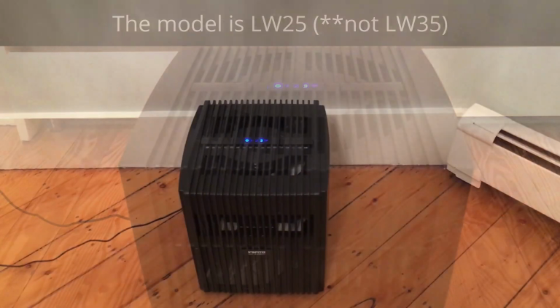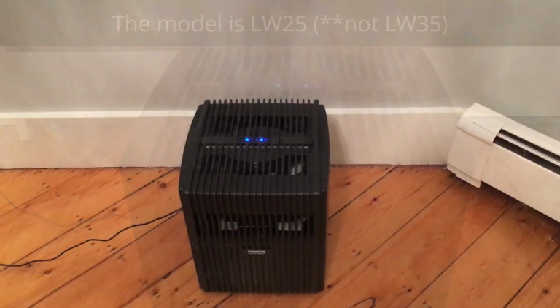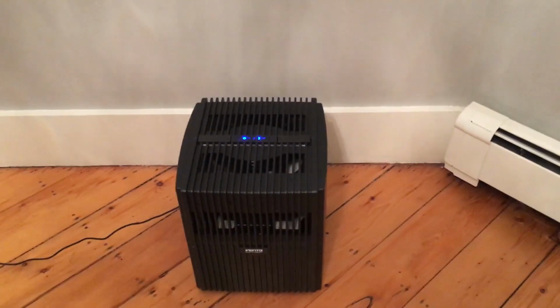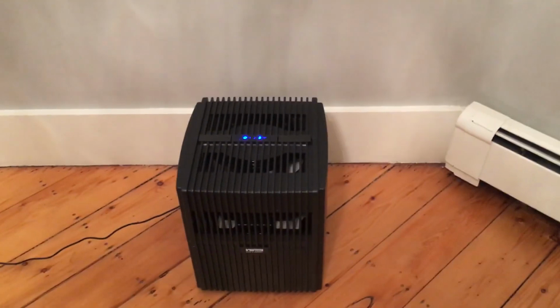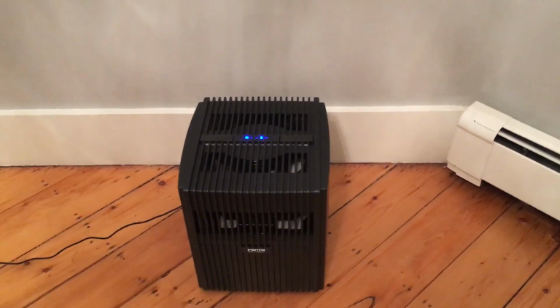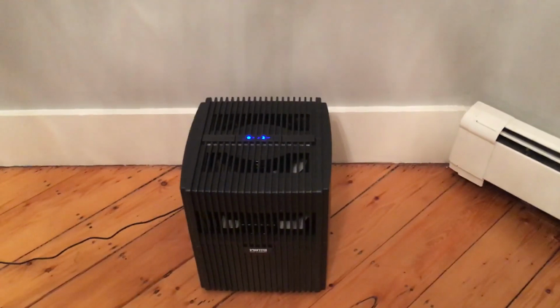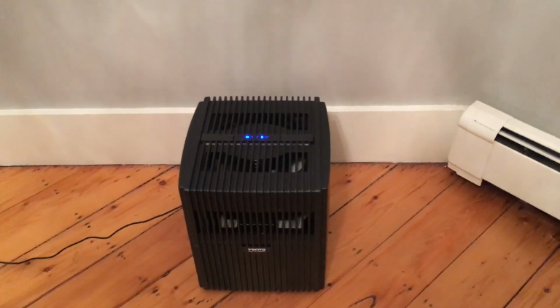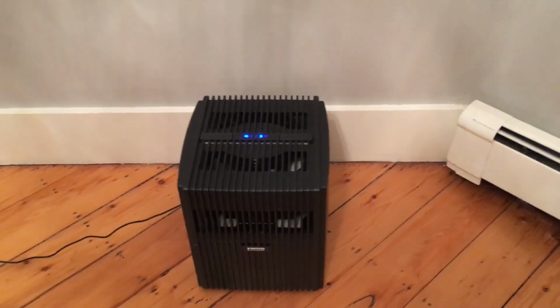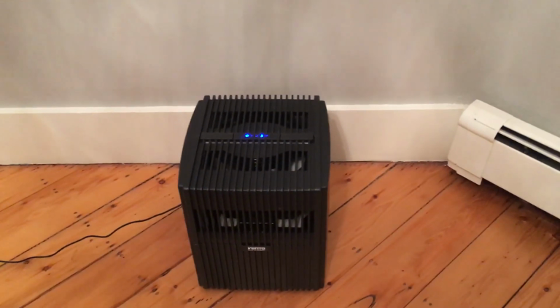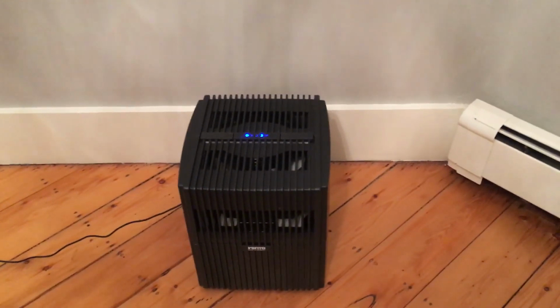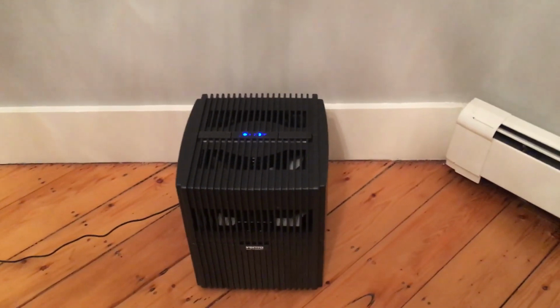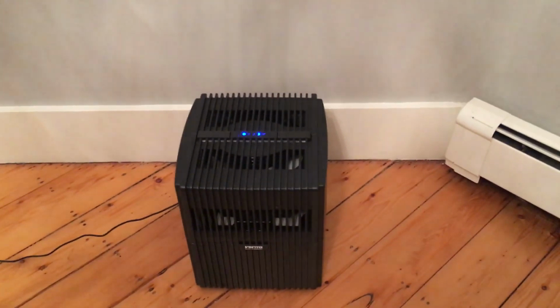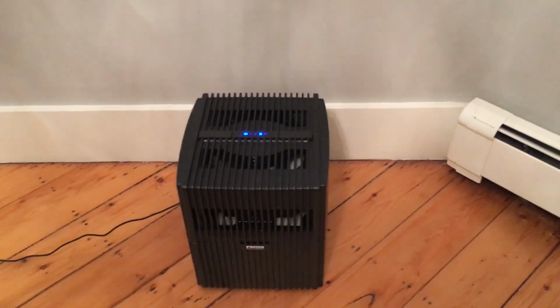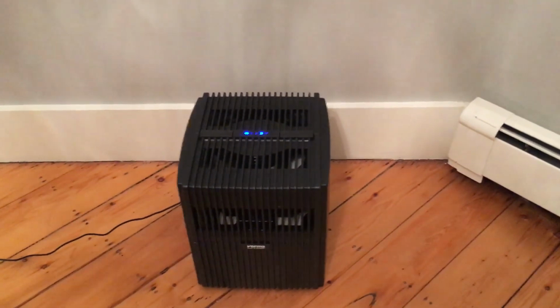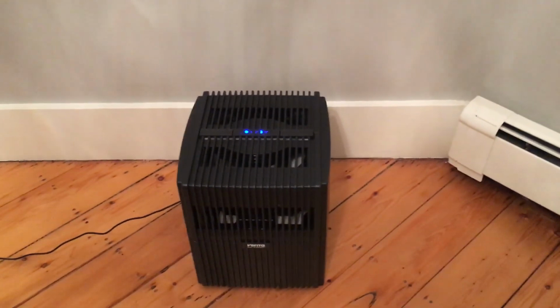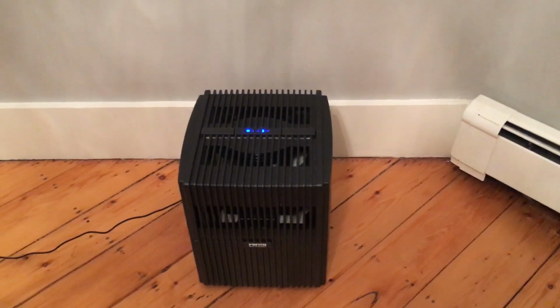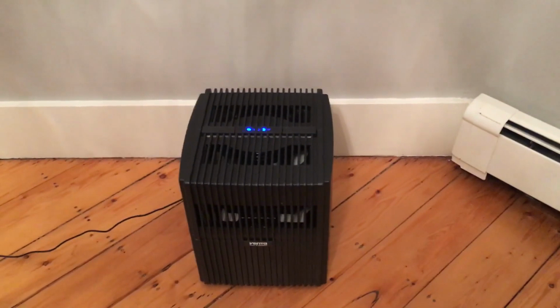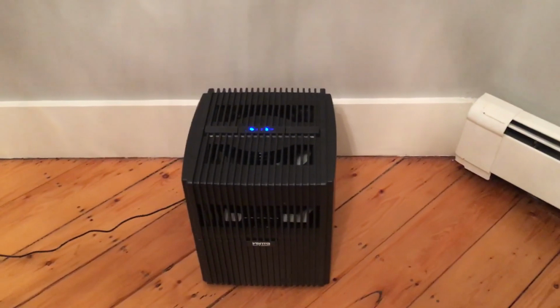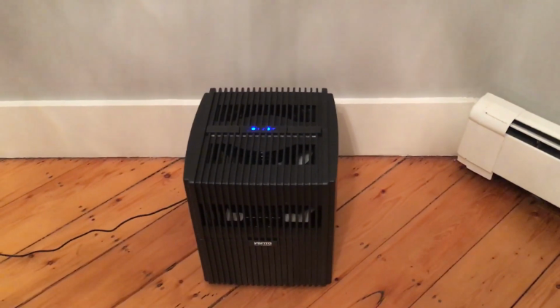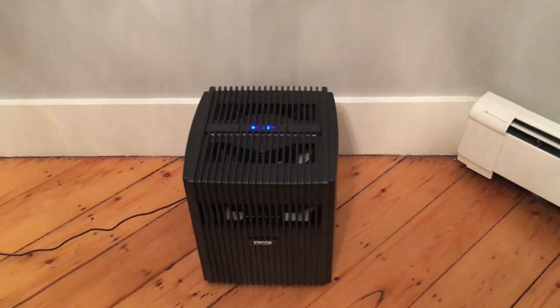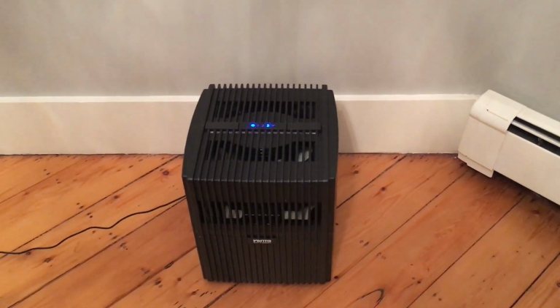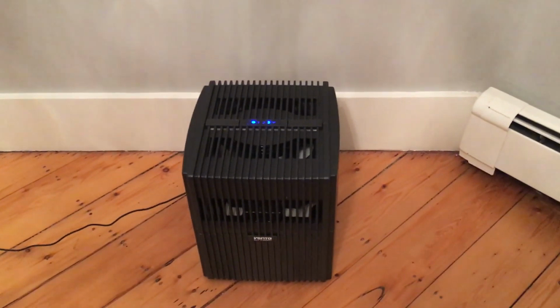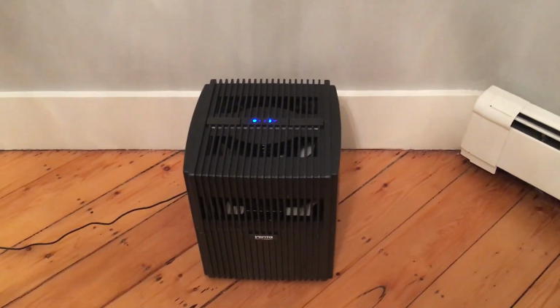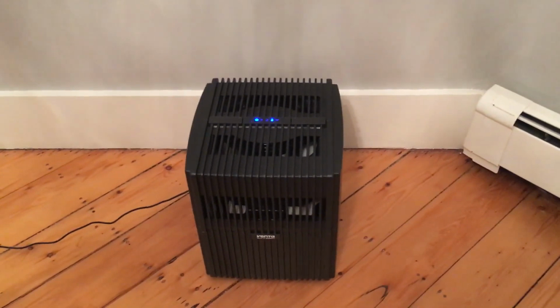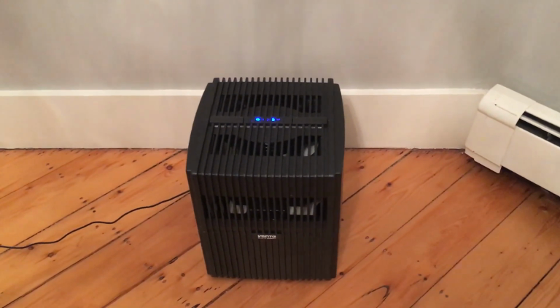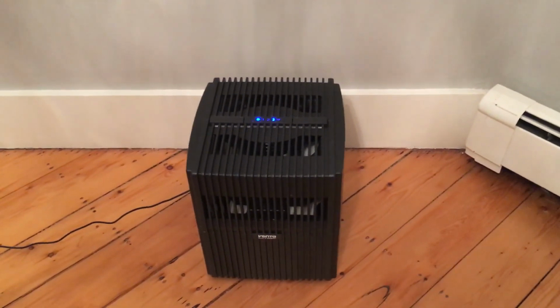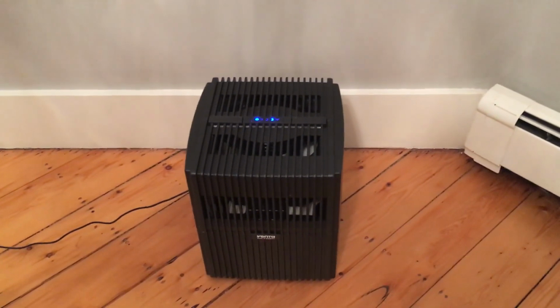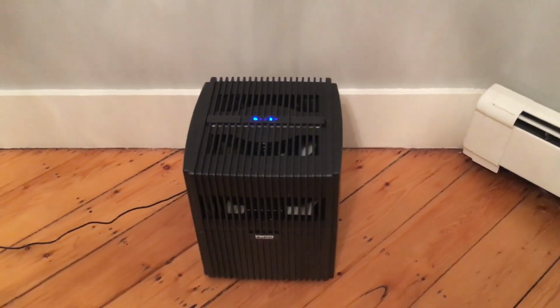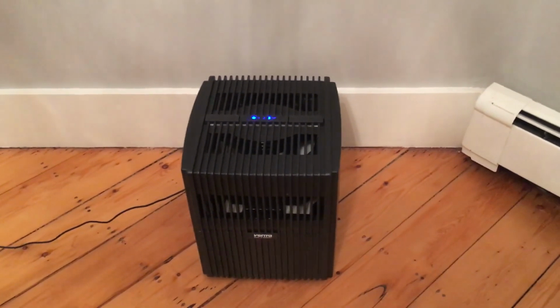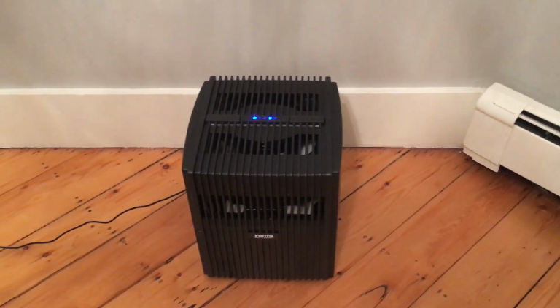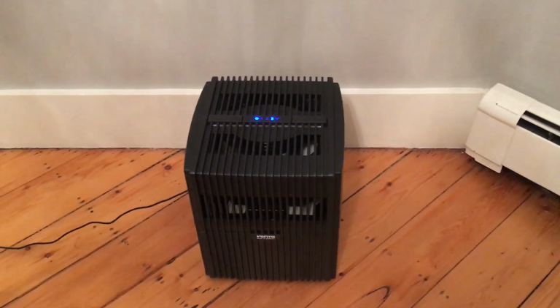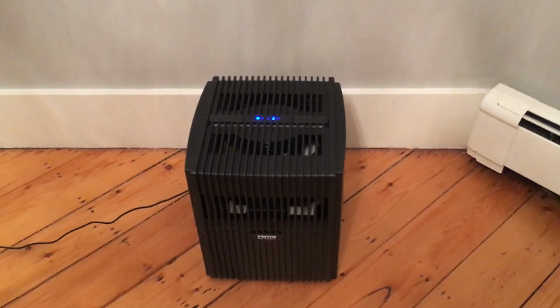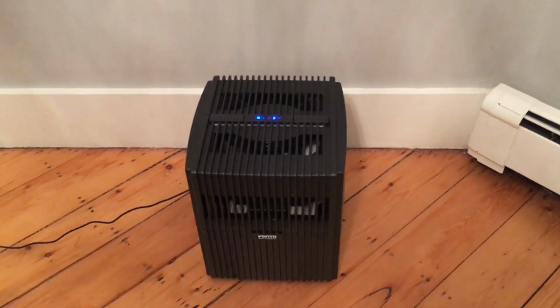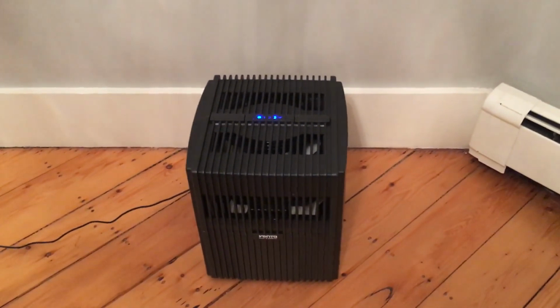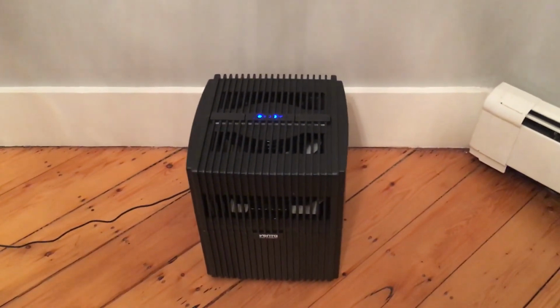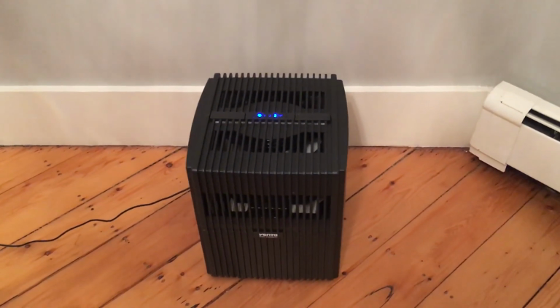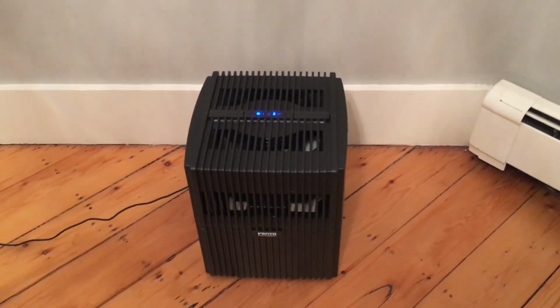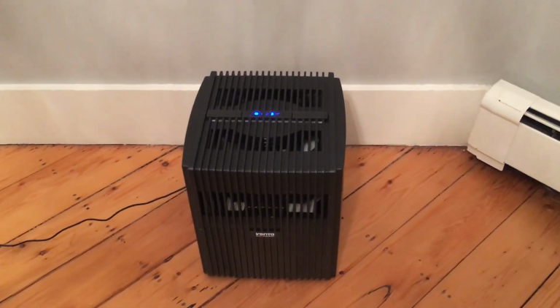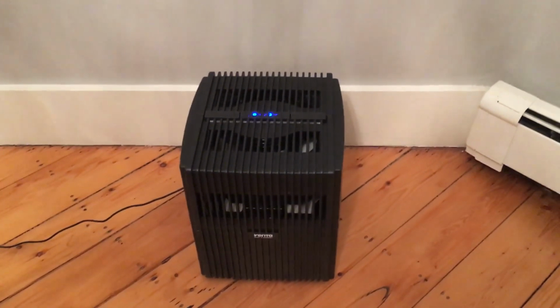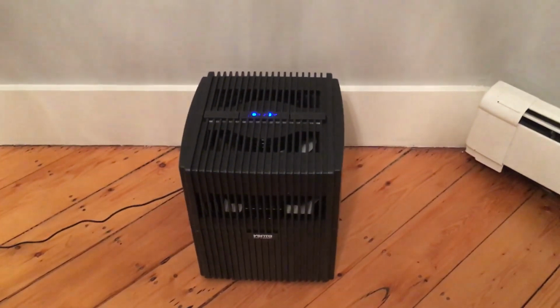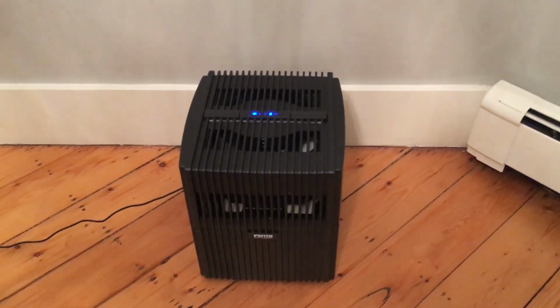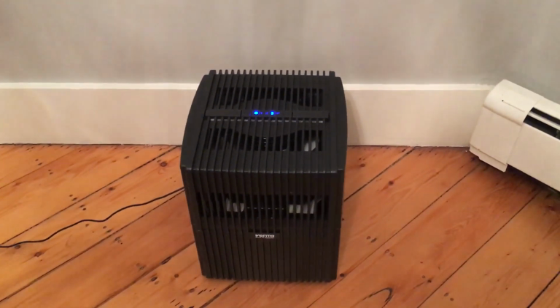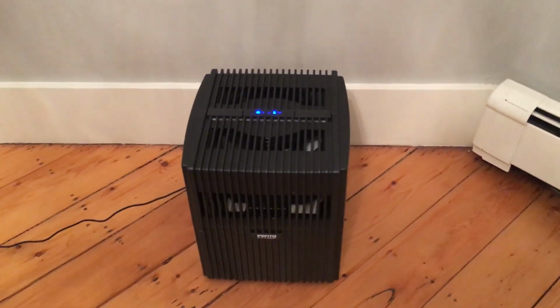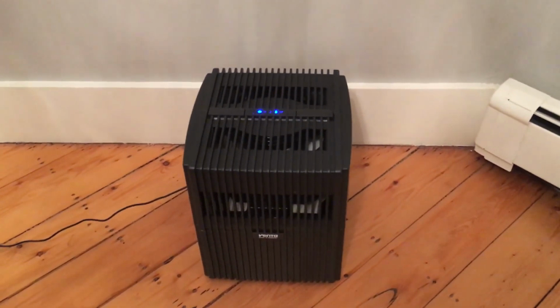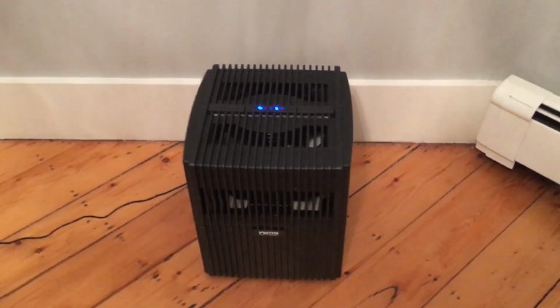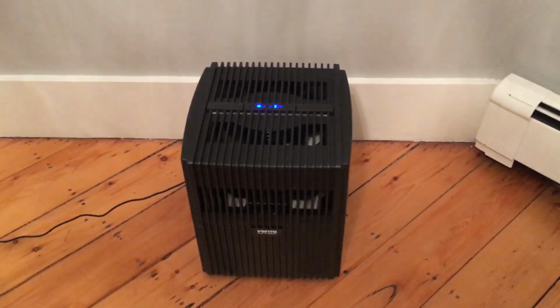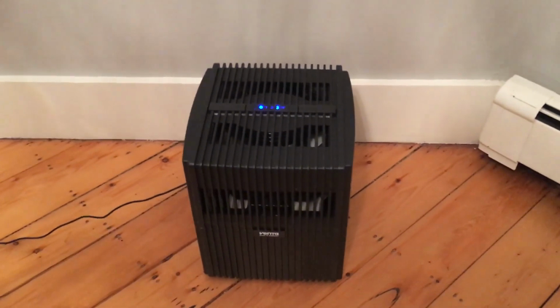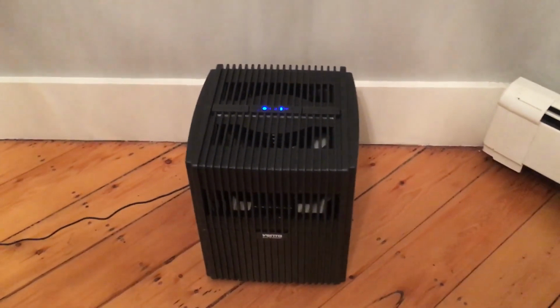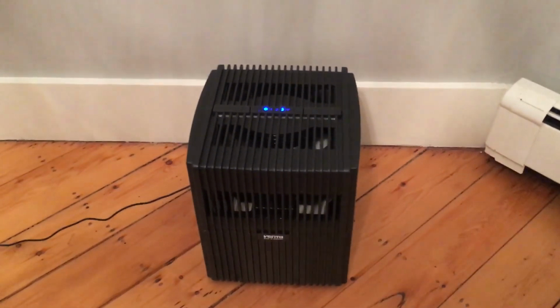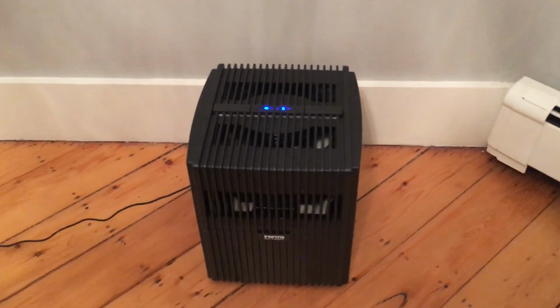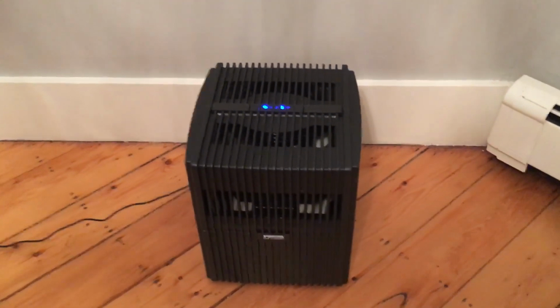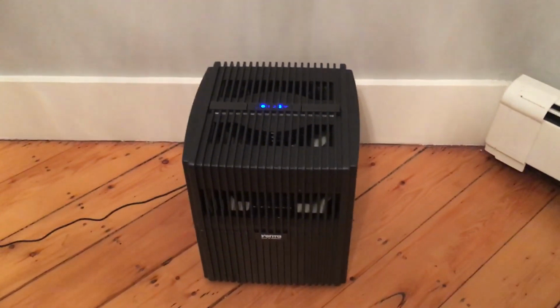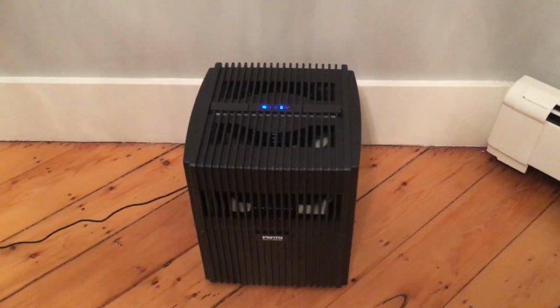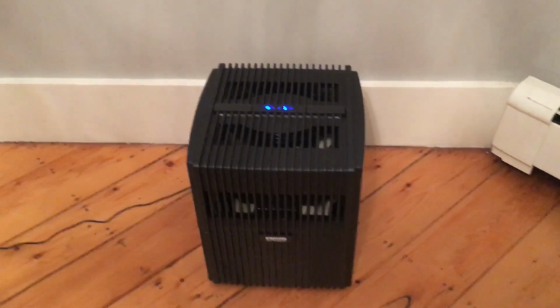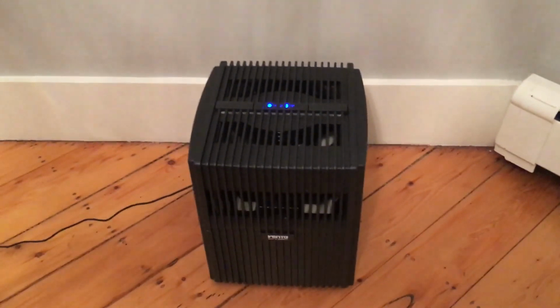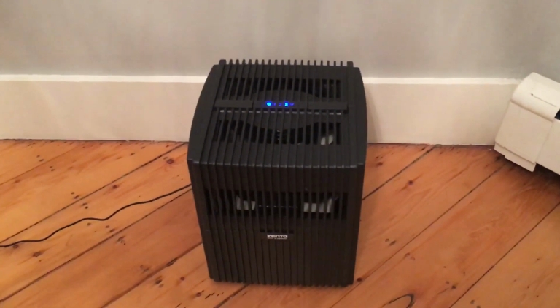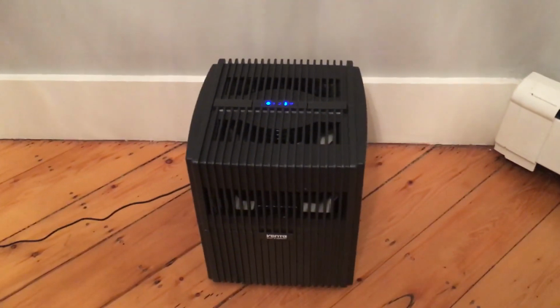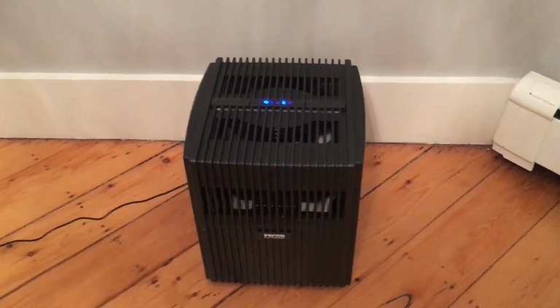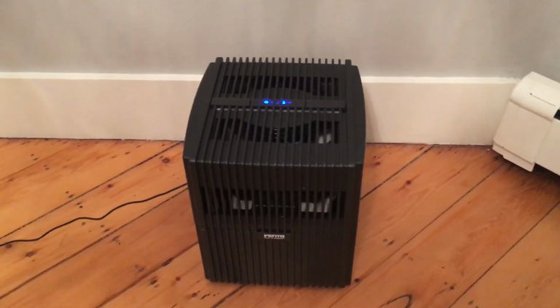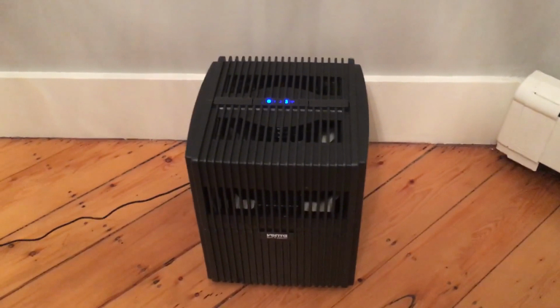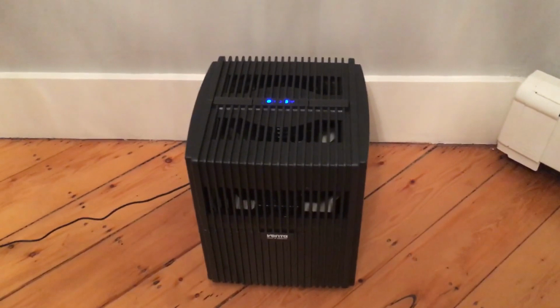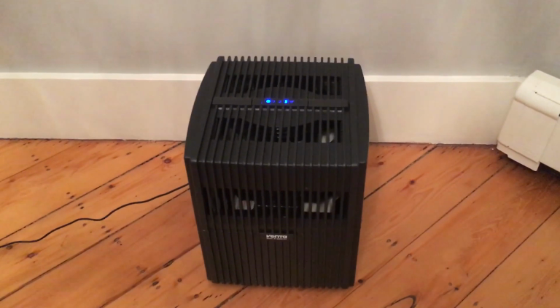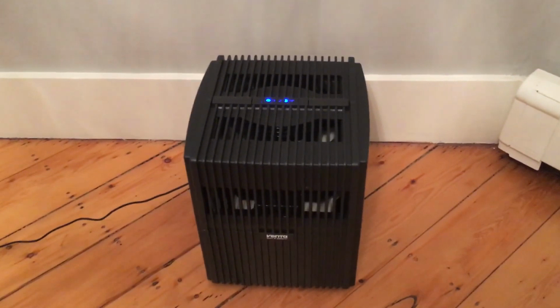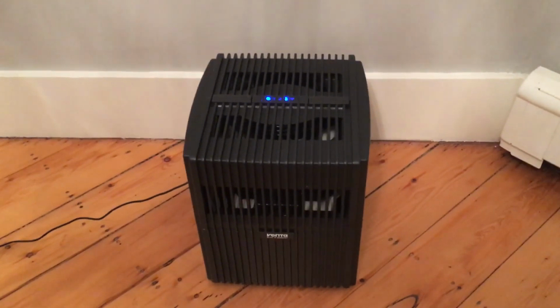Just for comparison, this is our older Venta air washer. We use it in the bedroom because it's much quieter than the new one. This unit is about 10 years old.